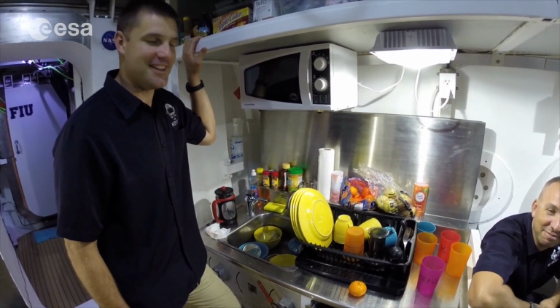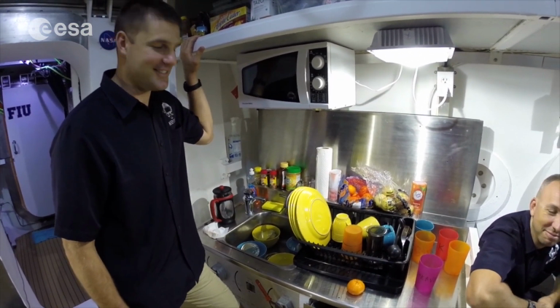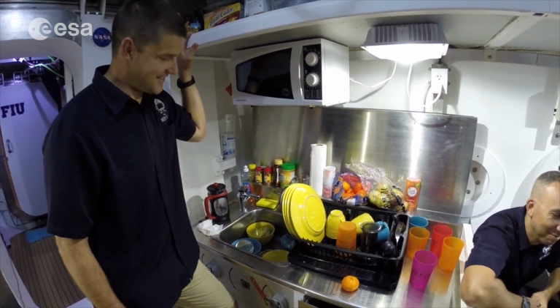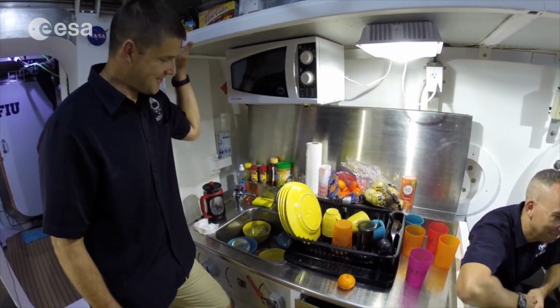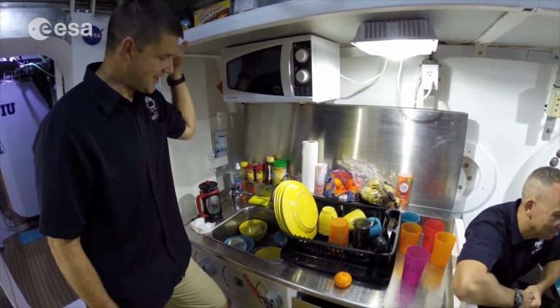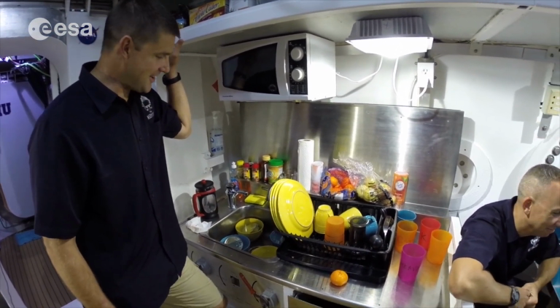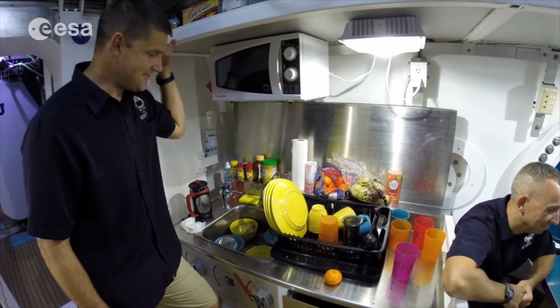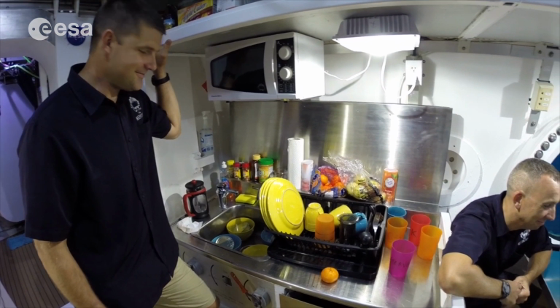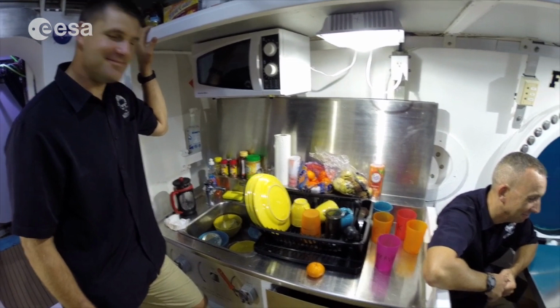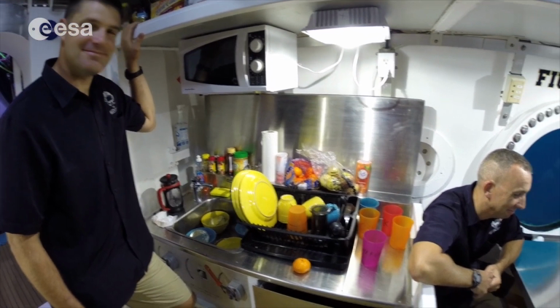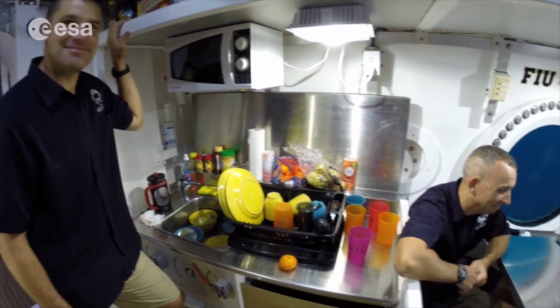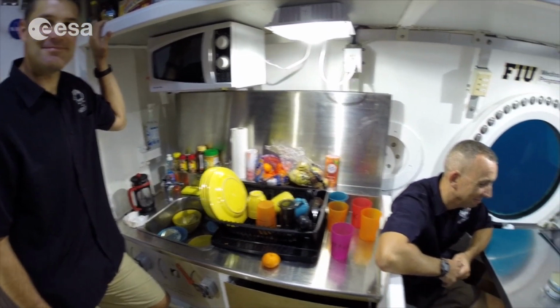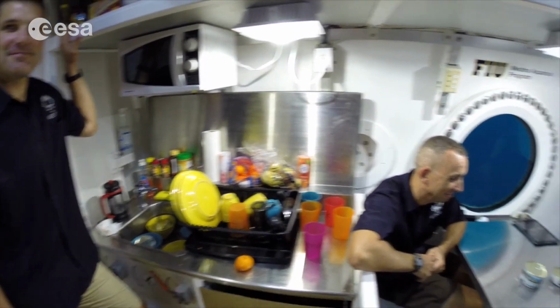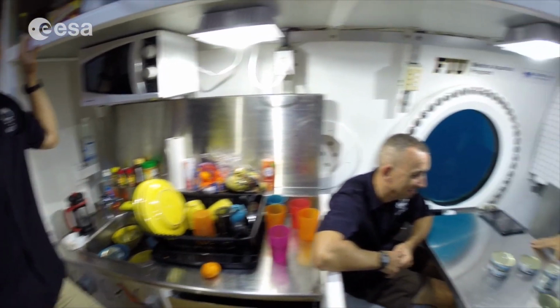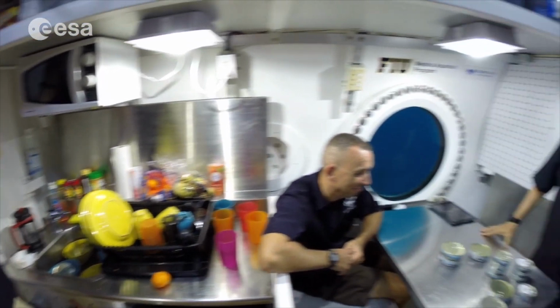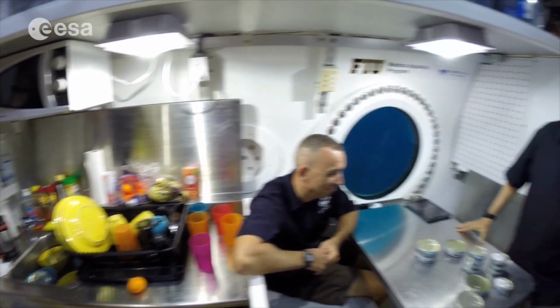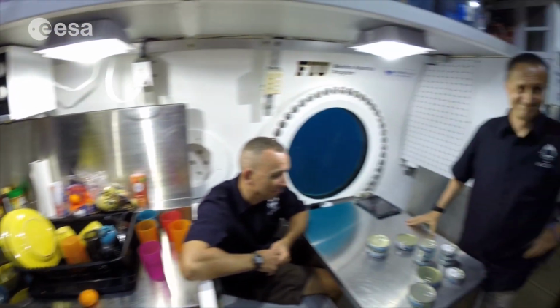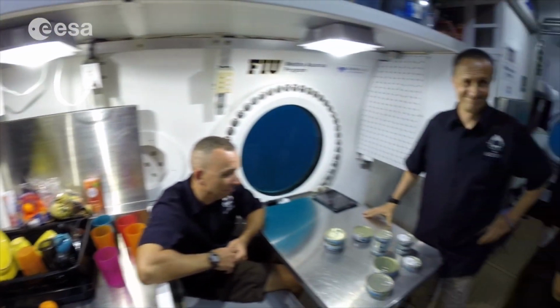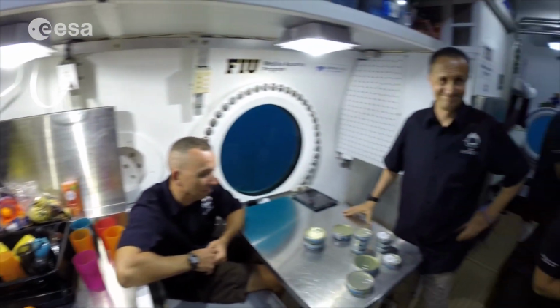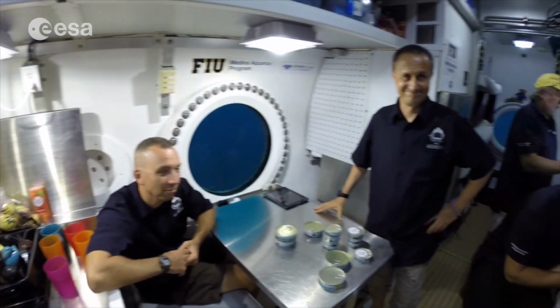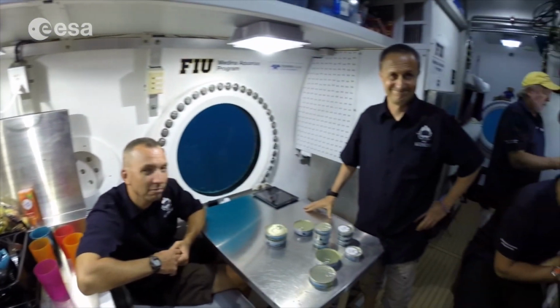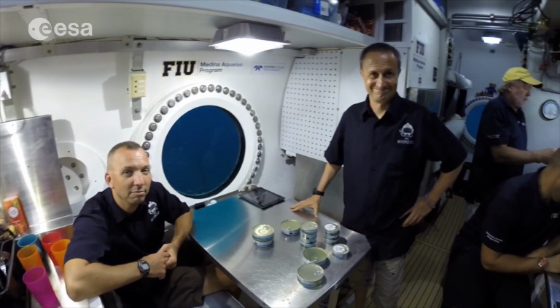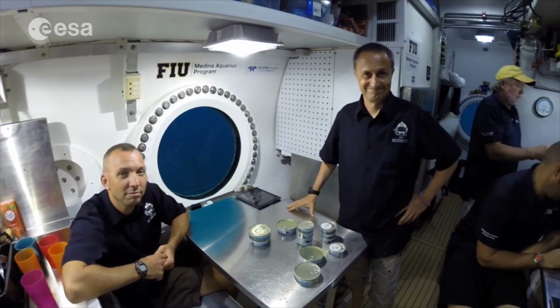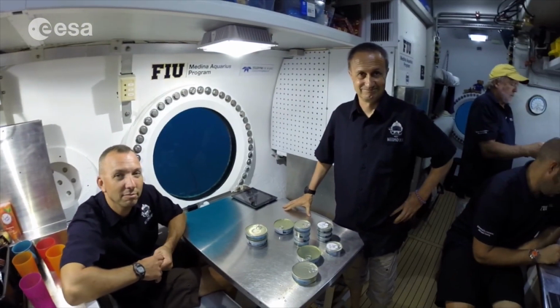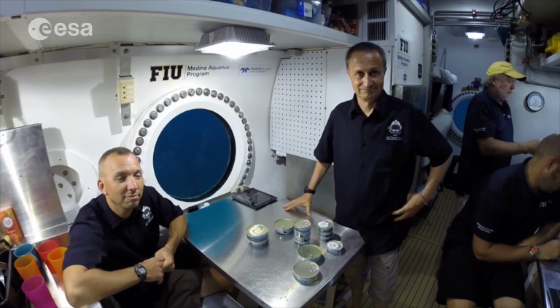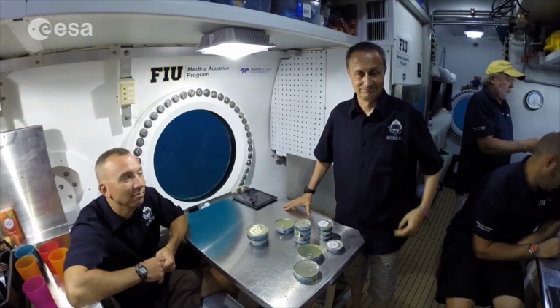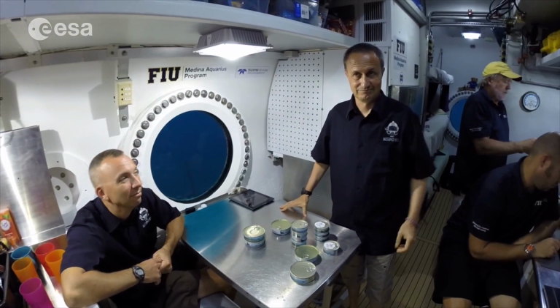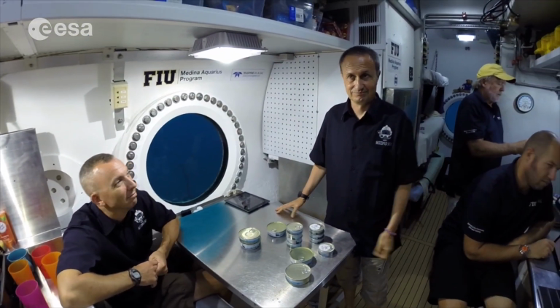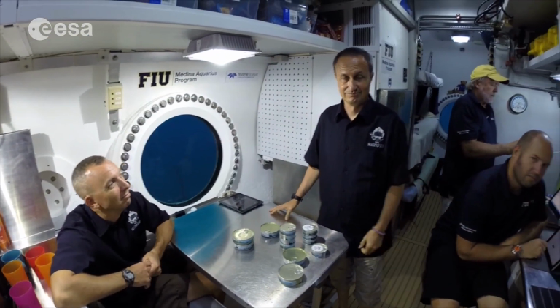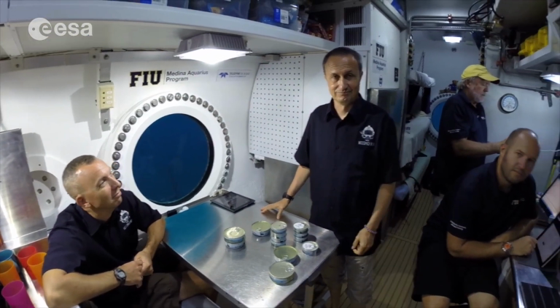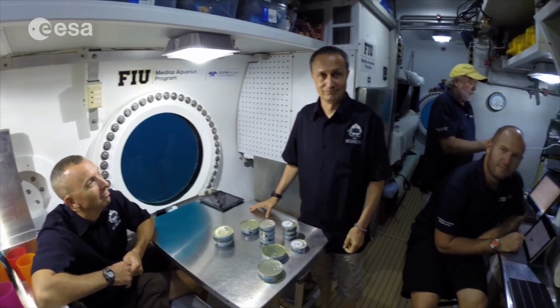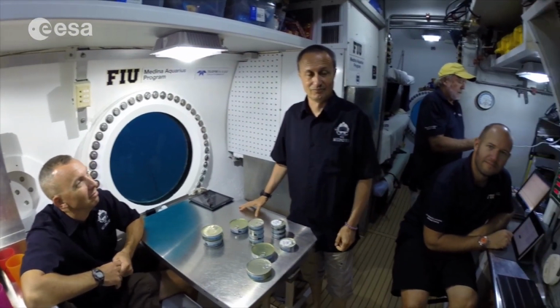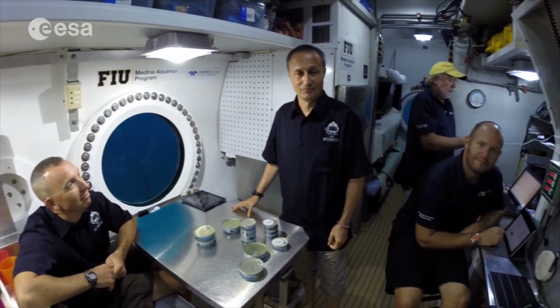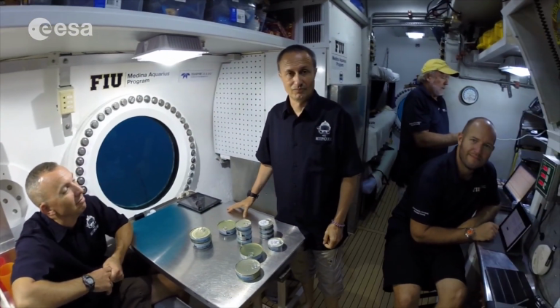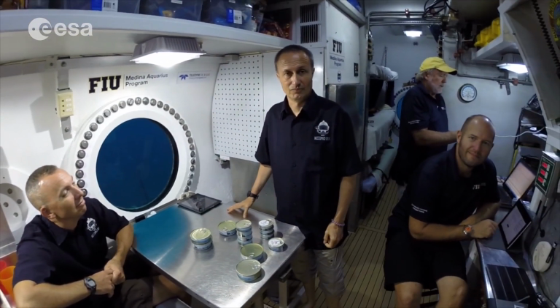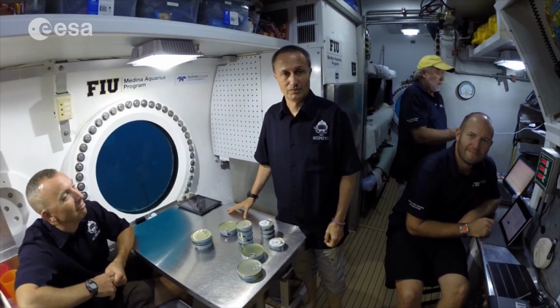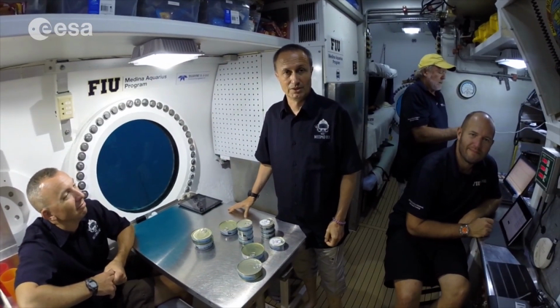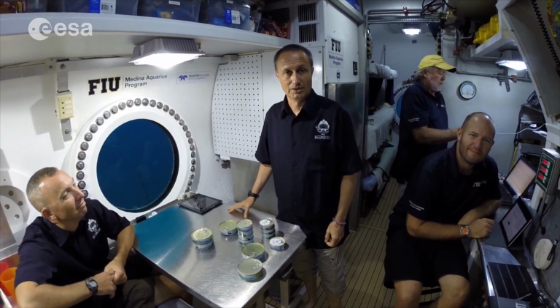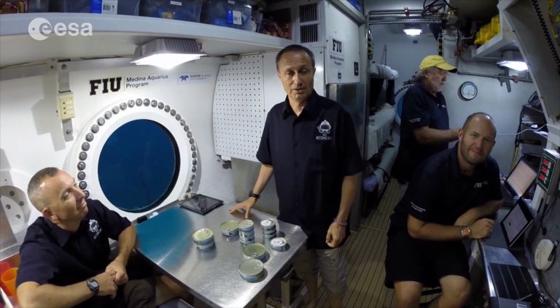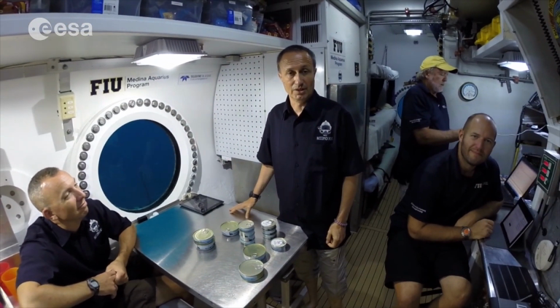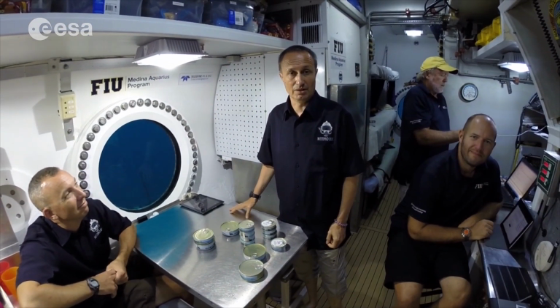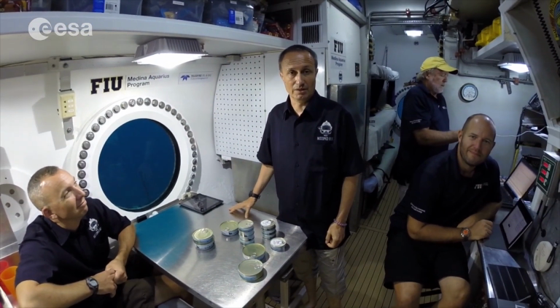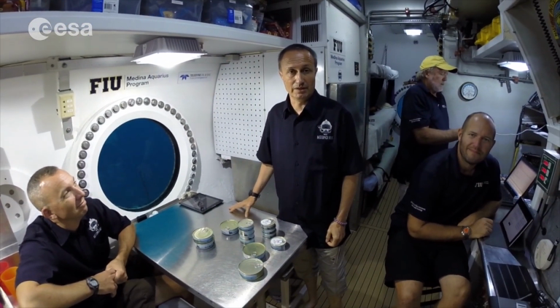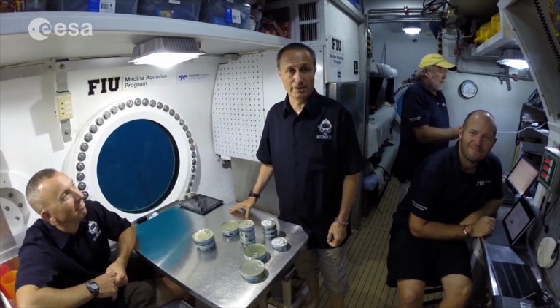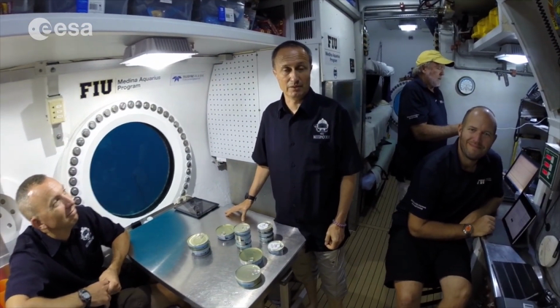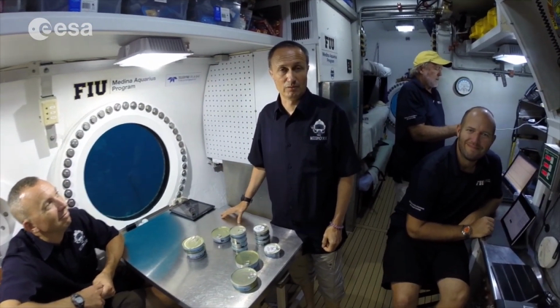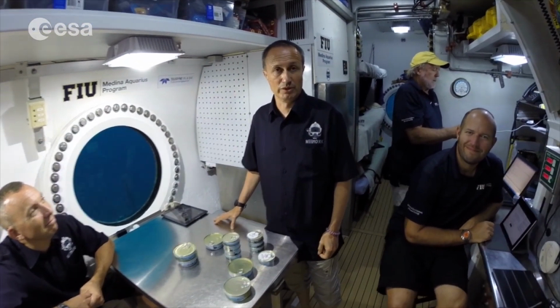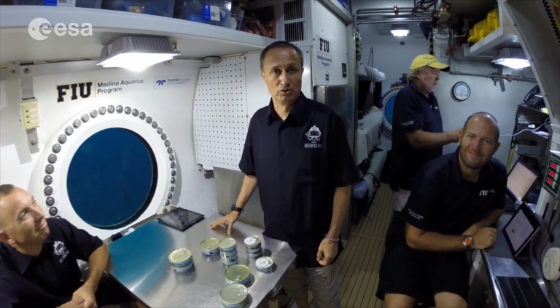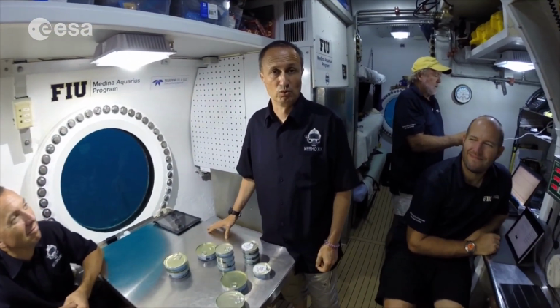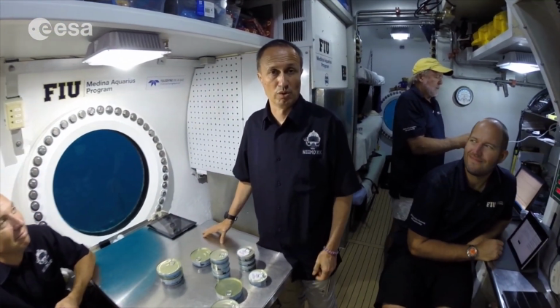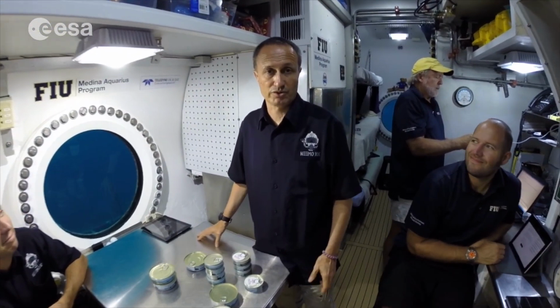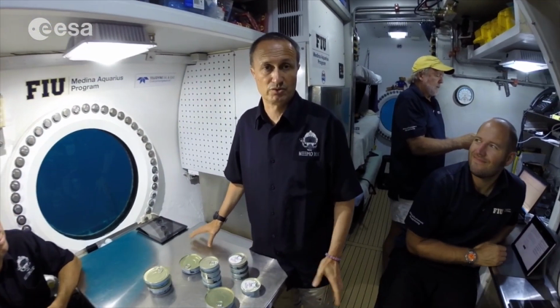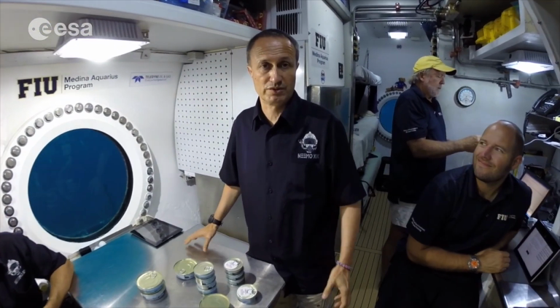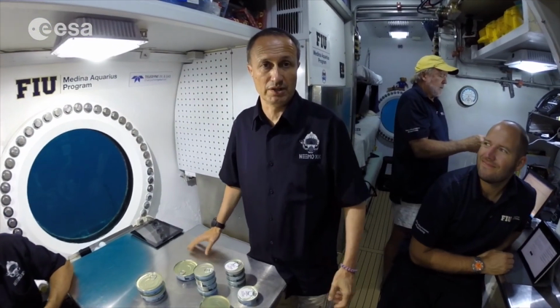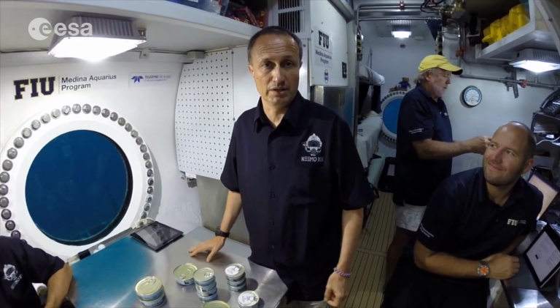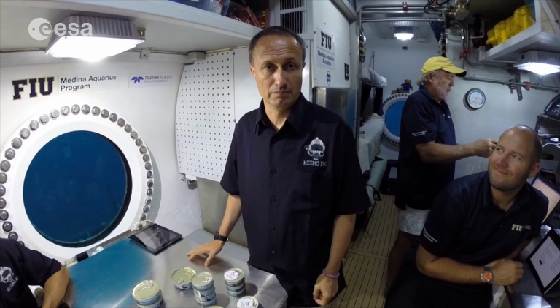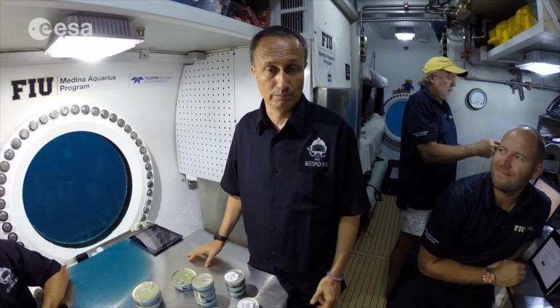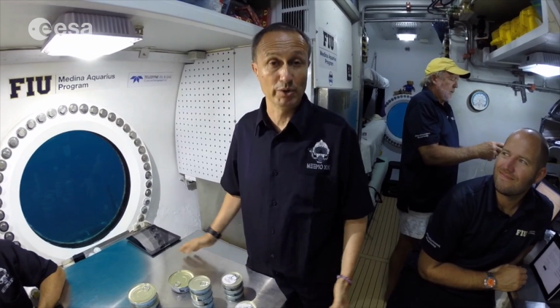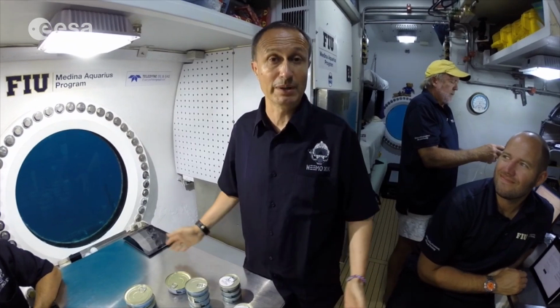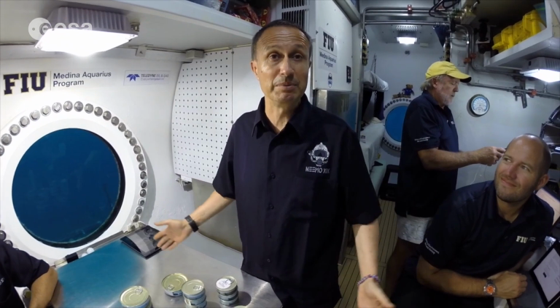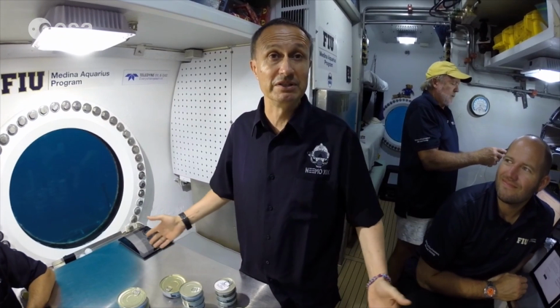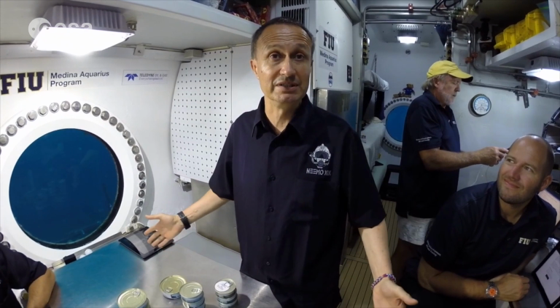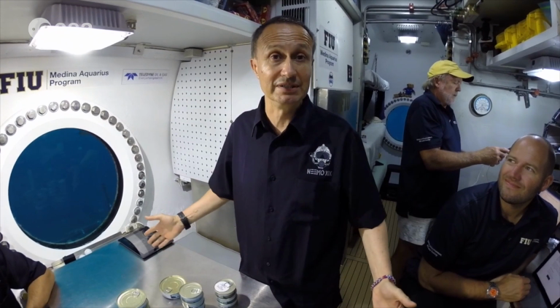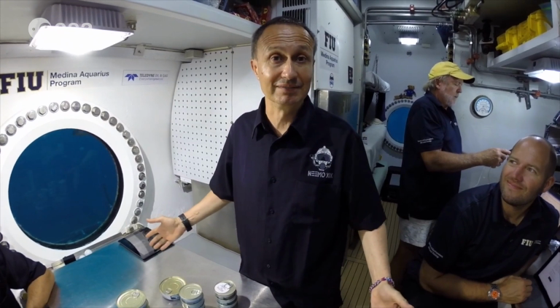All right, well, thank you, Heve, for the space food. Hopefully it'll be good. And I have only two words to say: bon appétit.